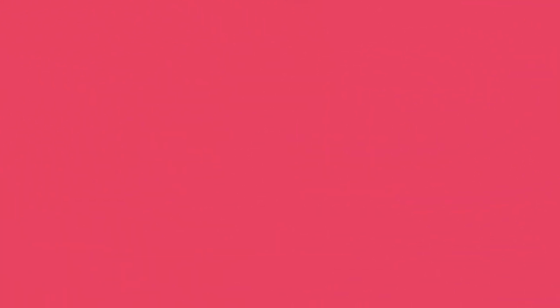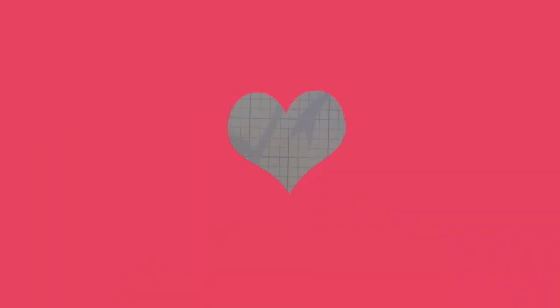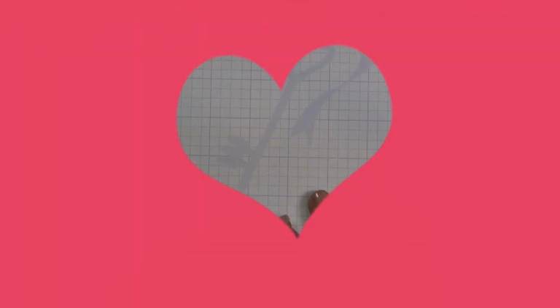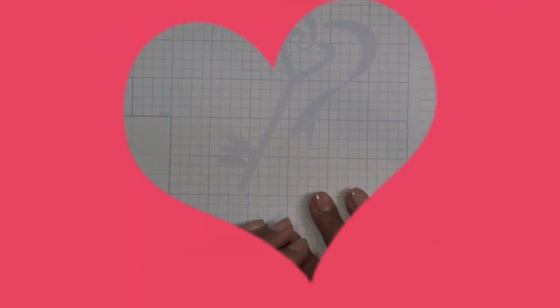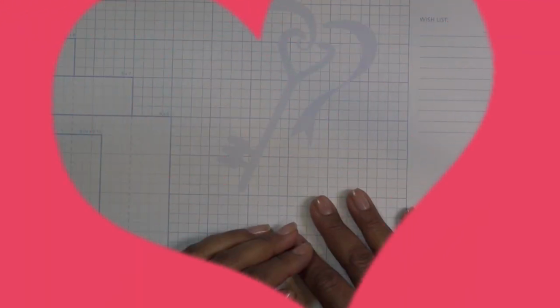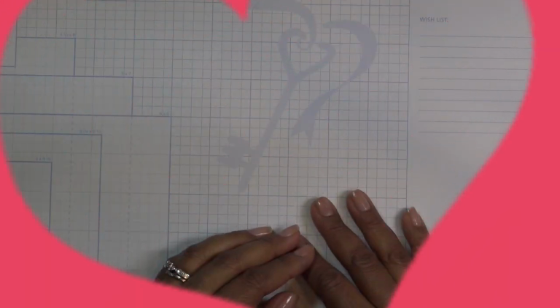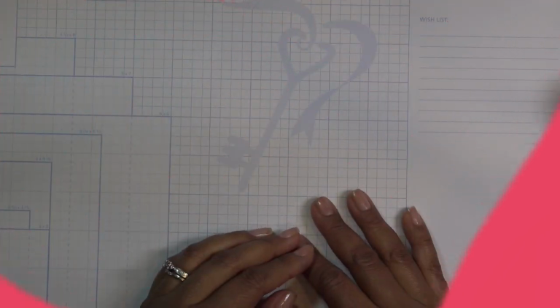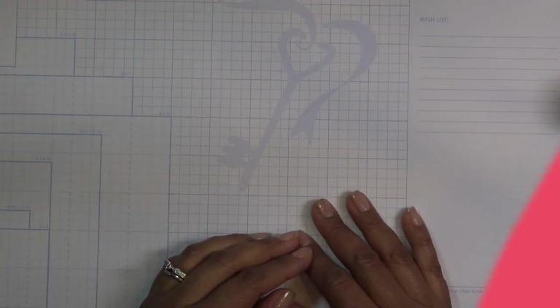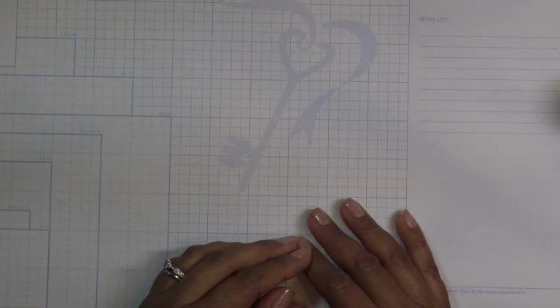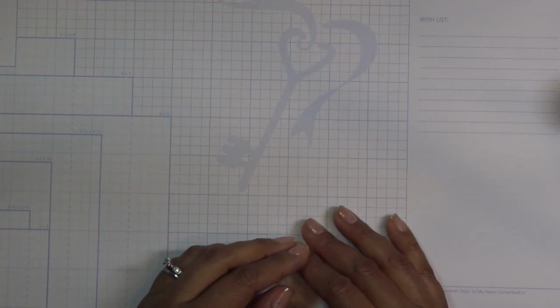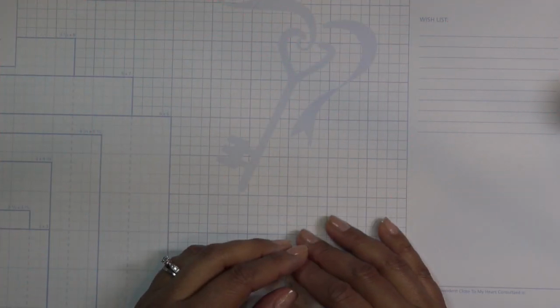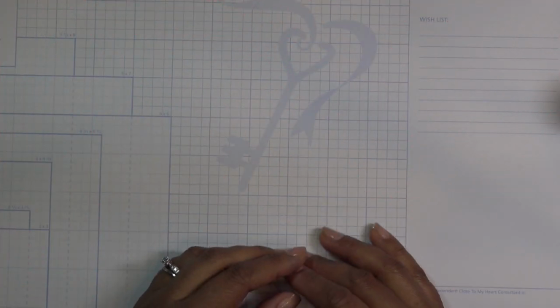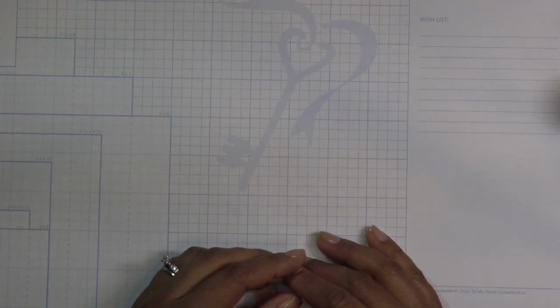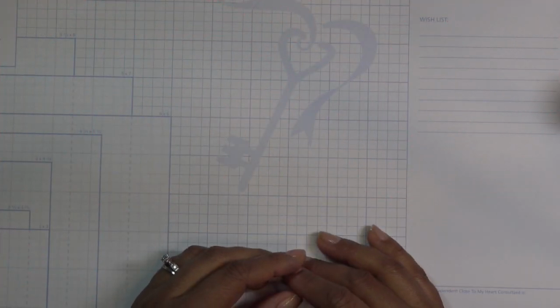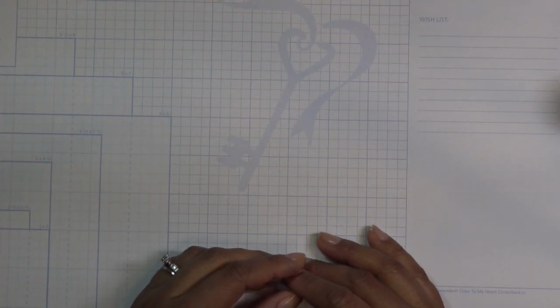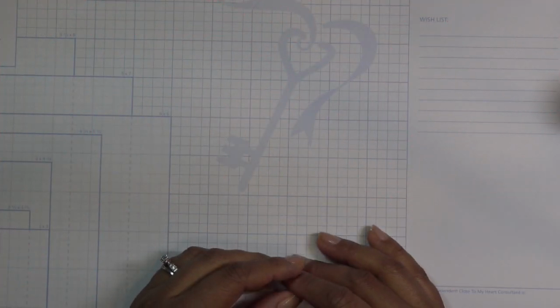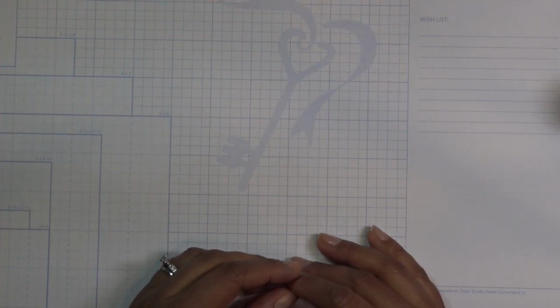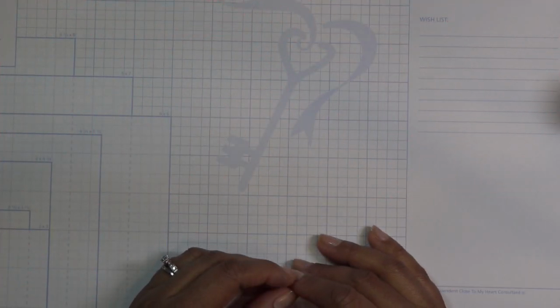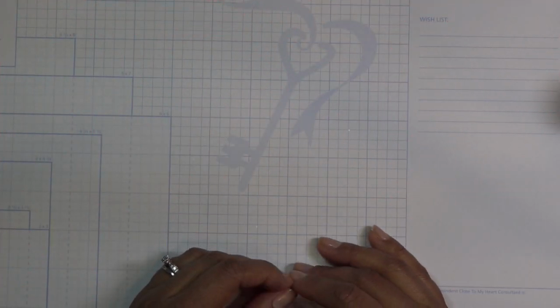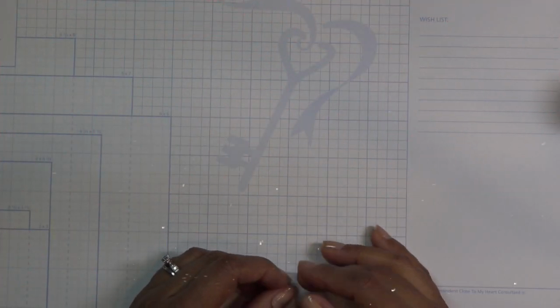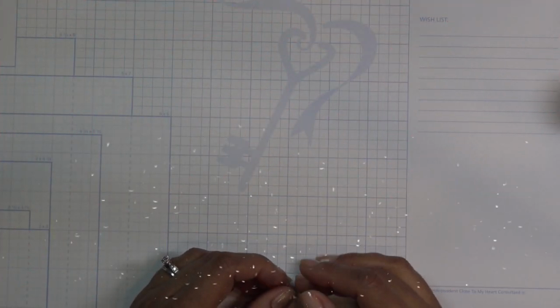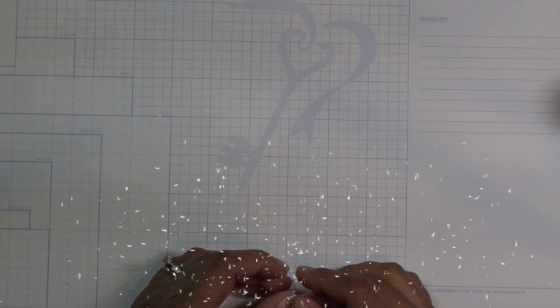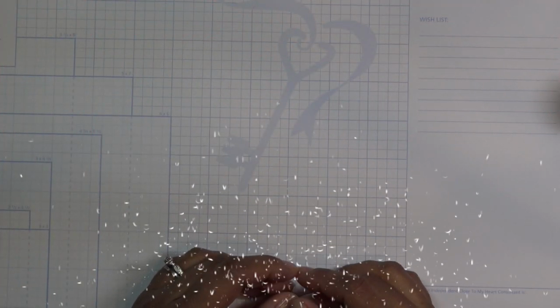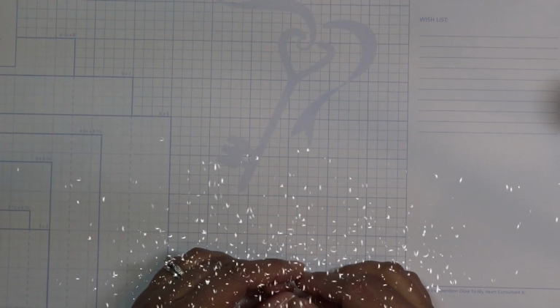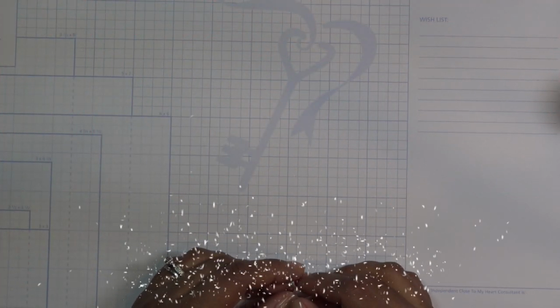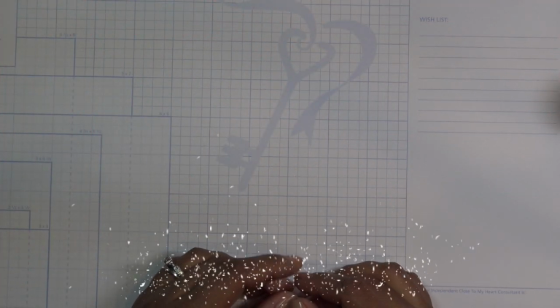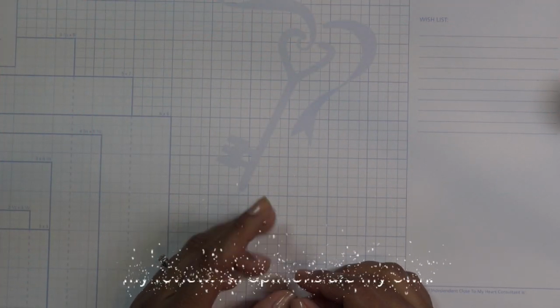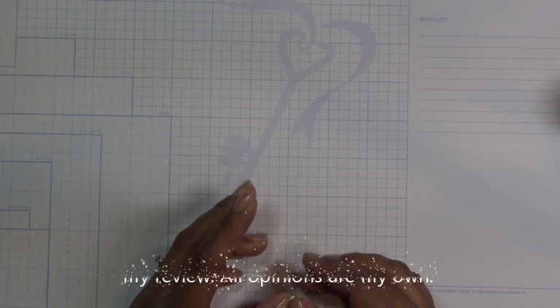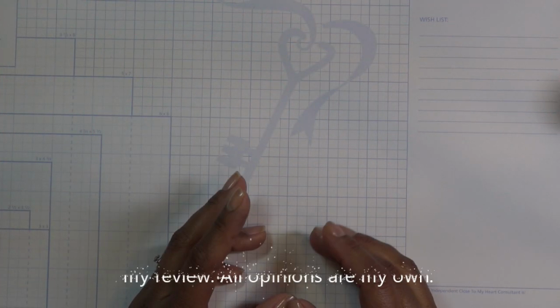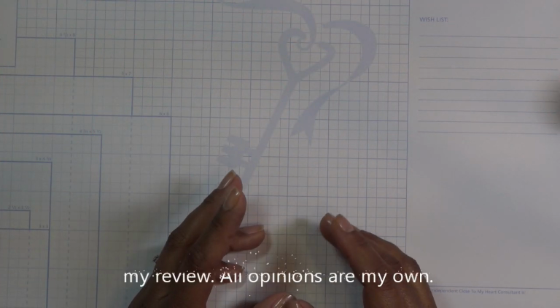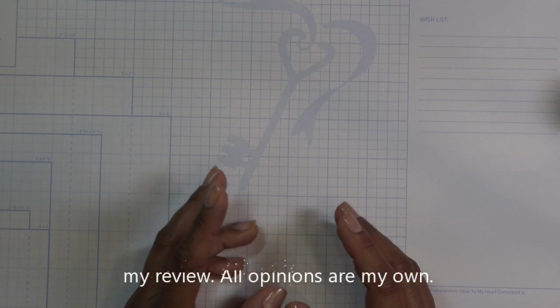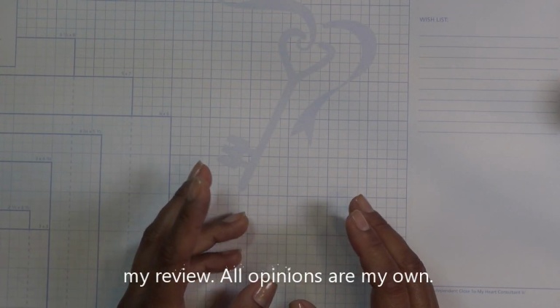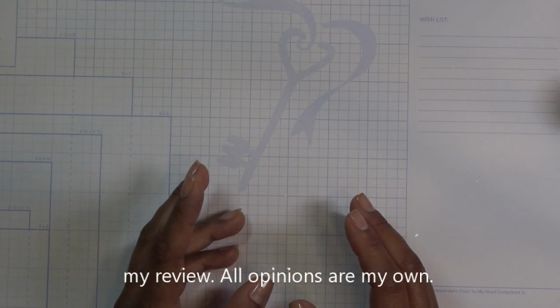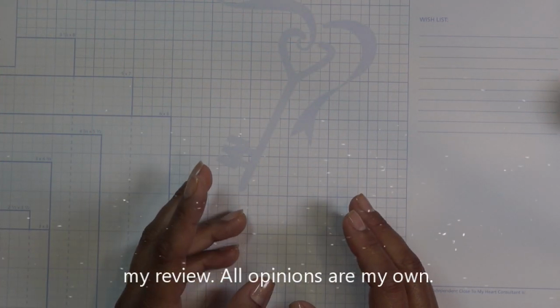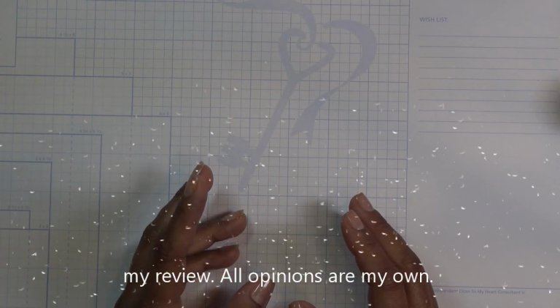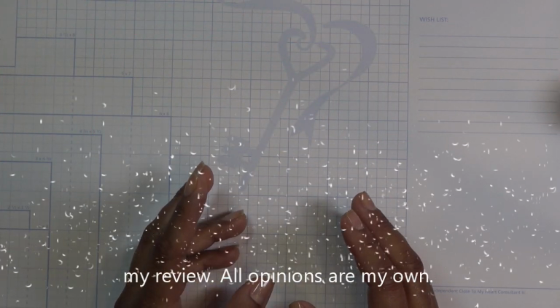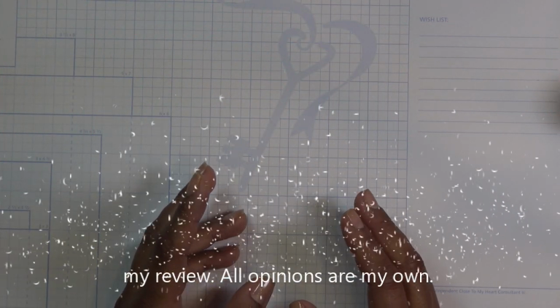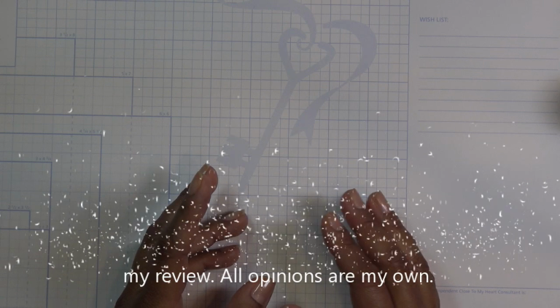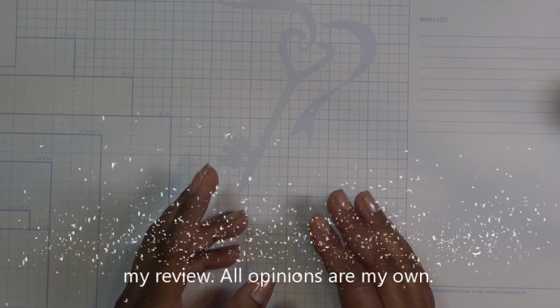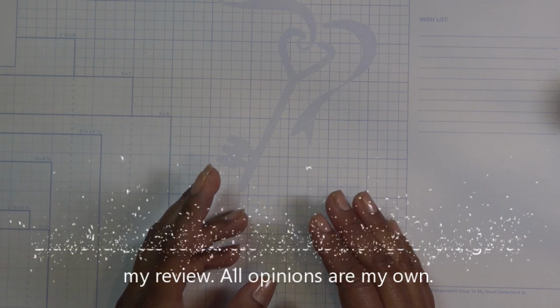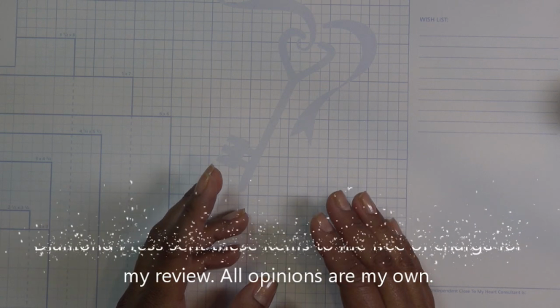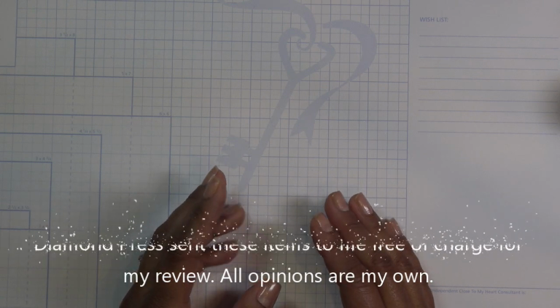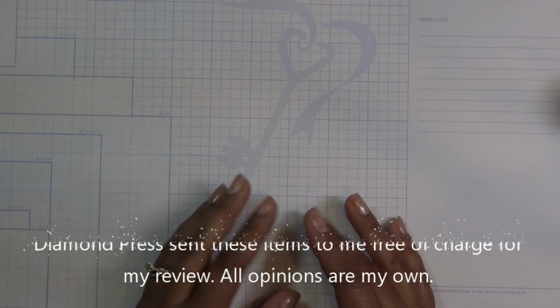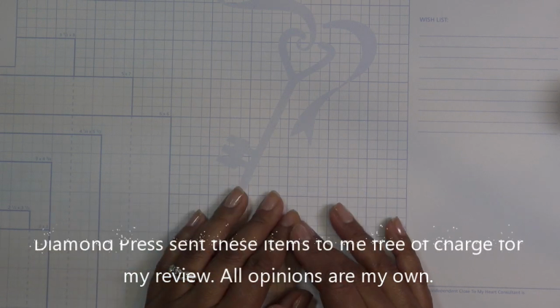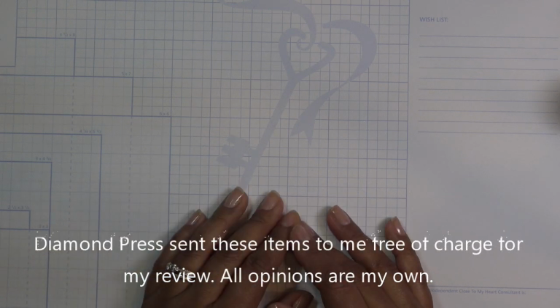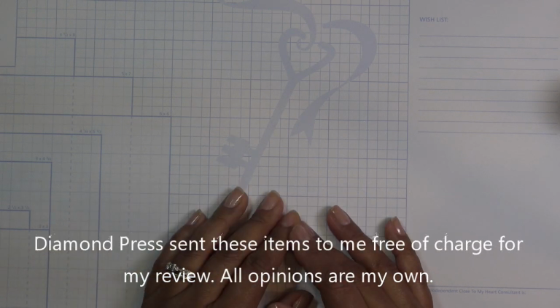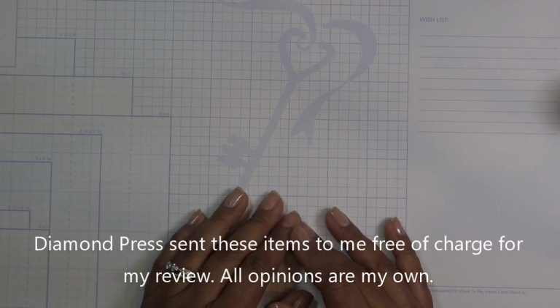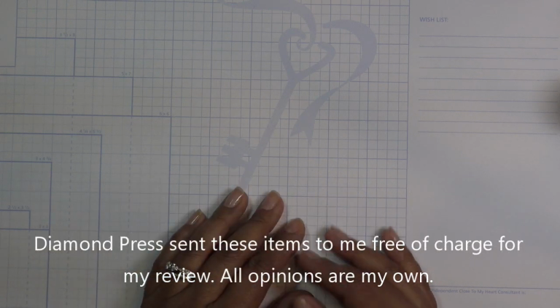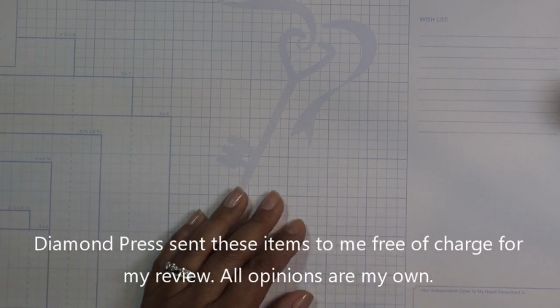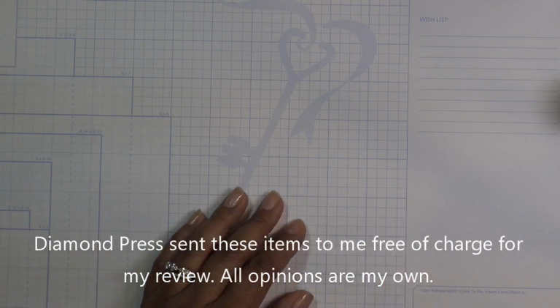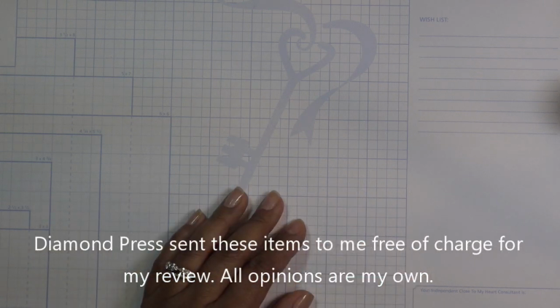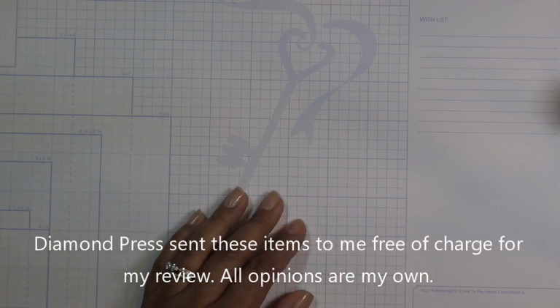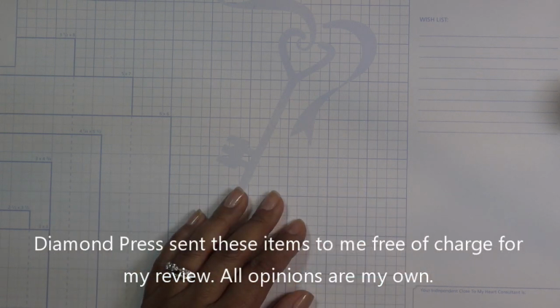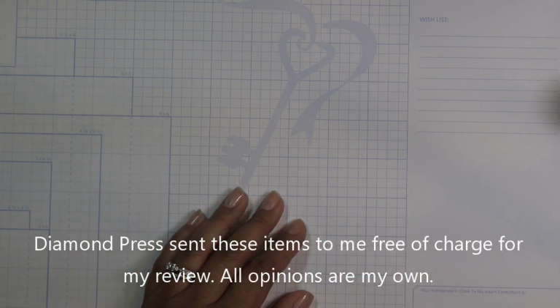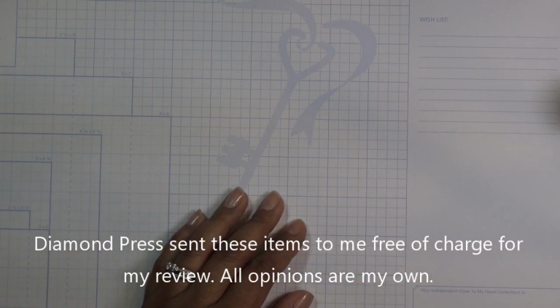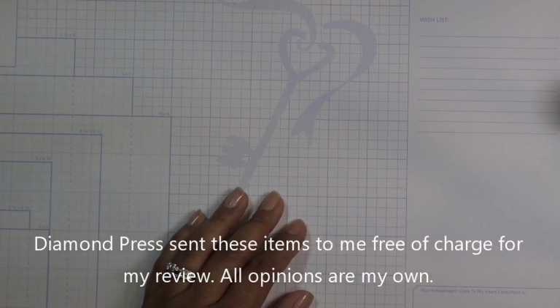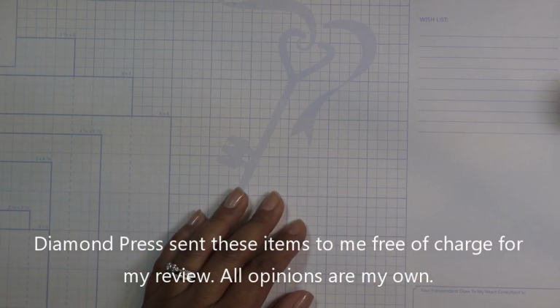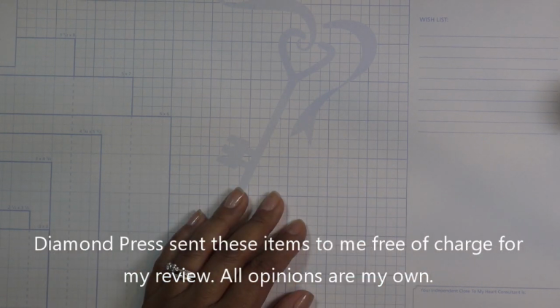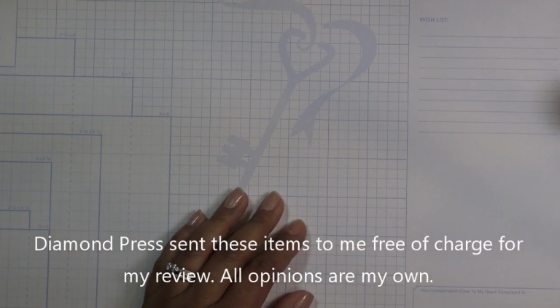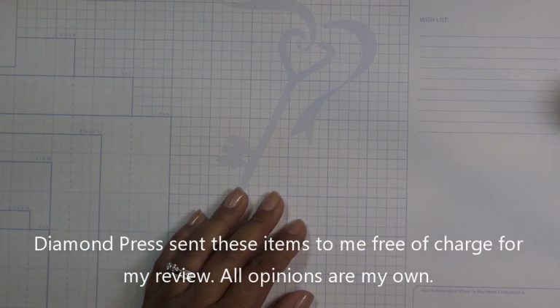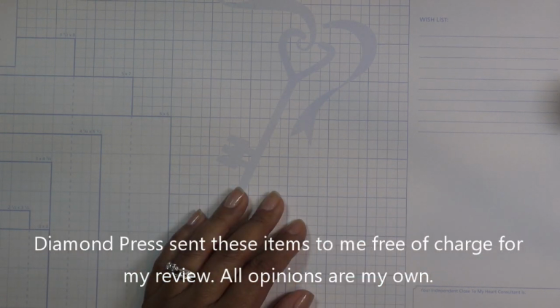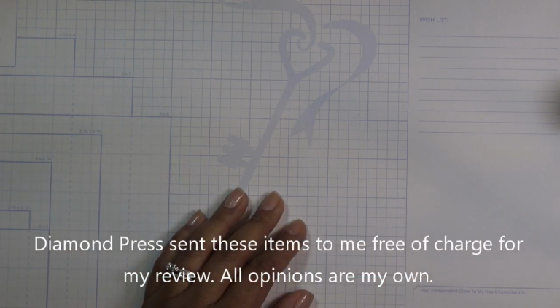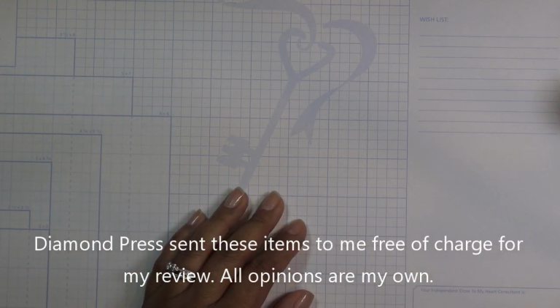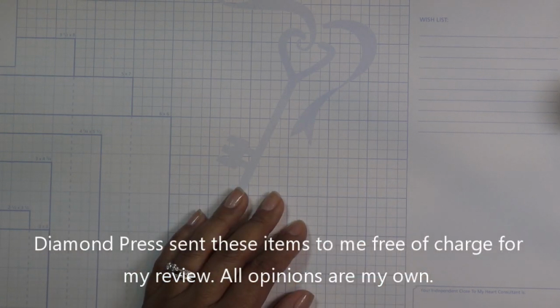Hi guys, so today I have a review for you from Parku. They did send these items free for my review and all opinions are my own.